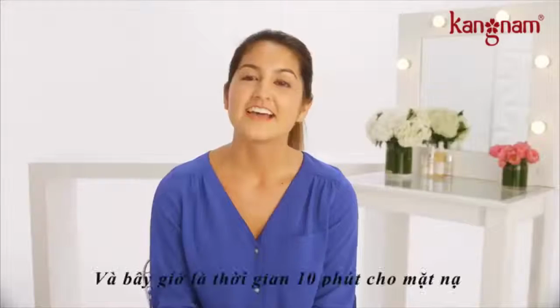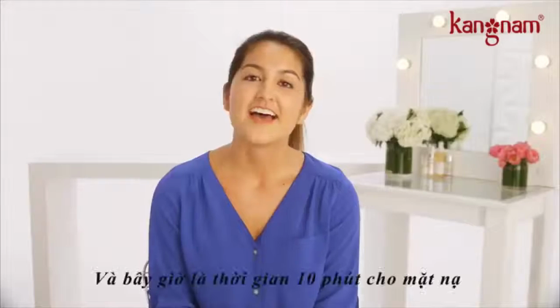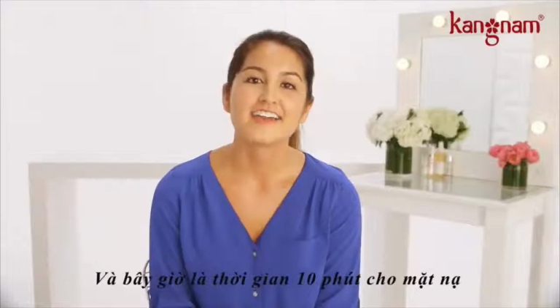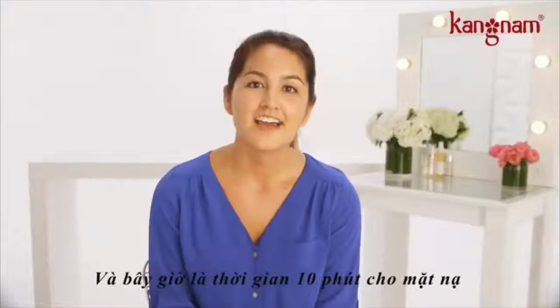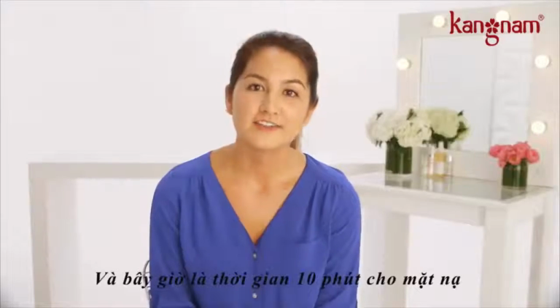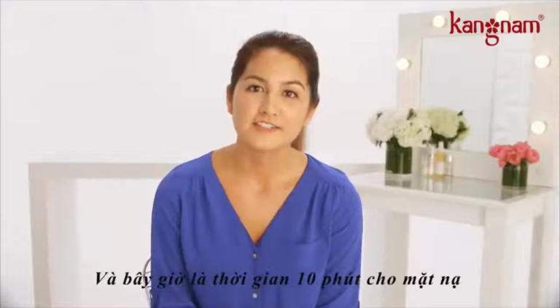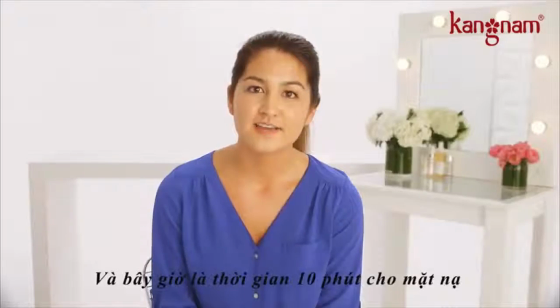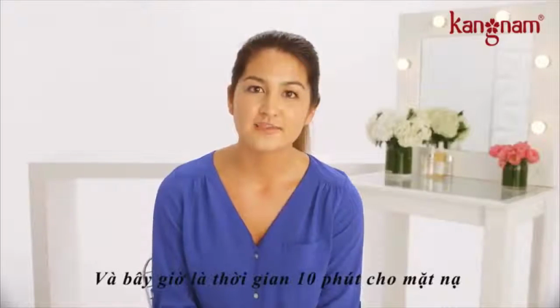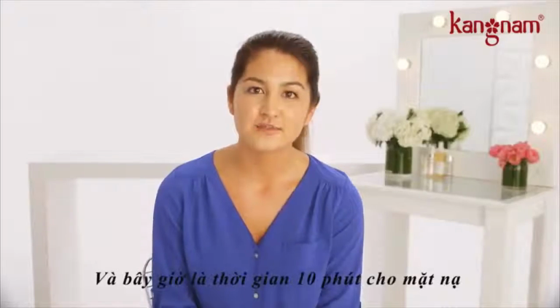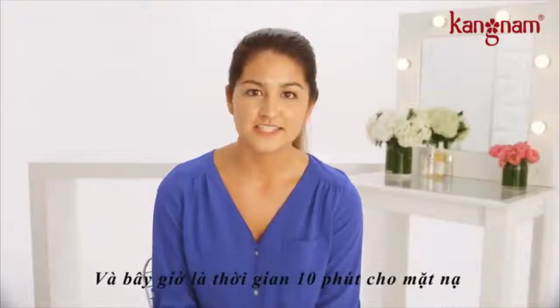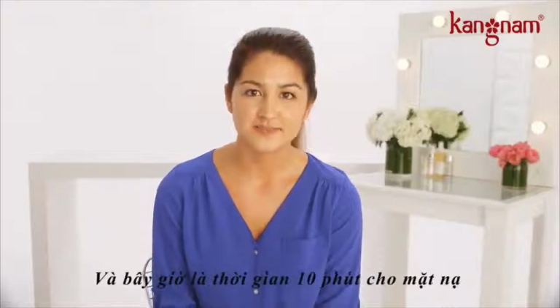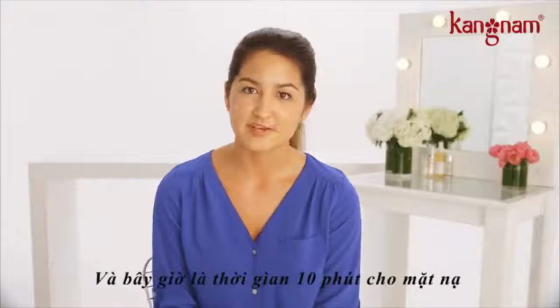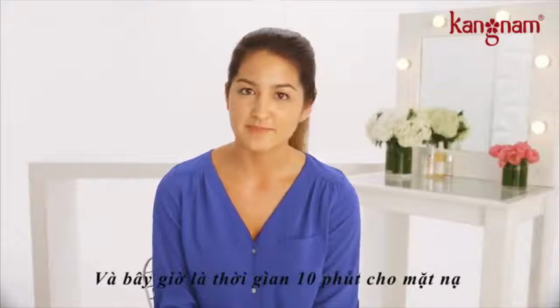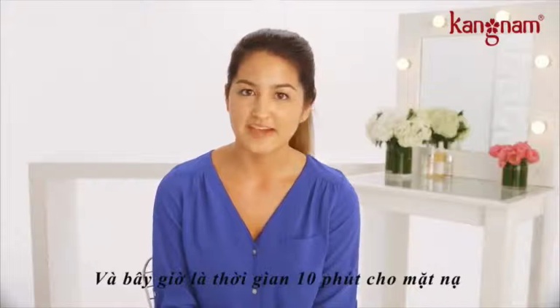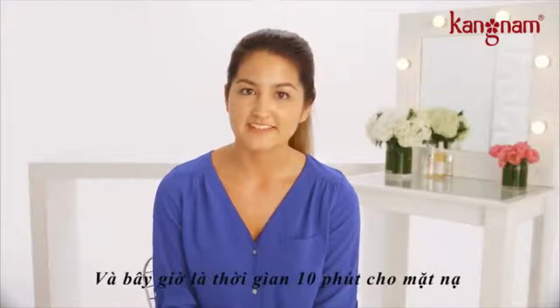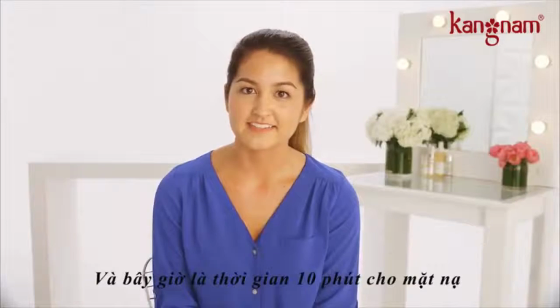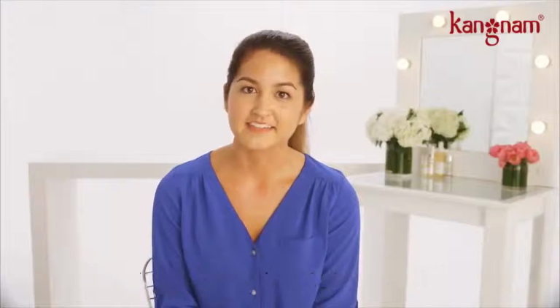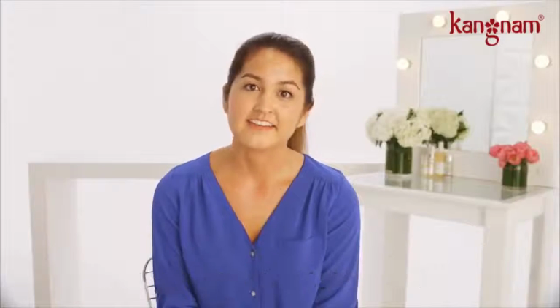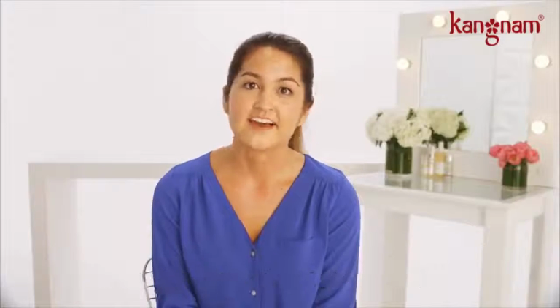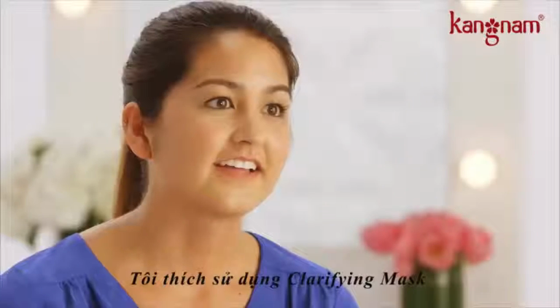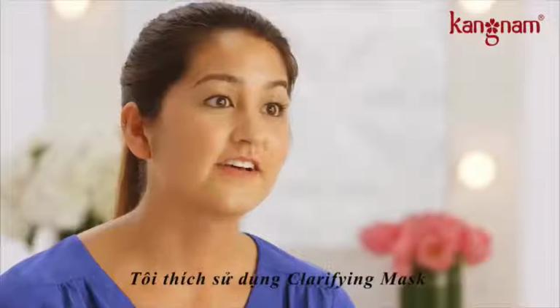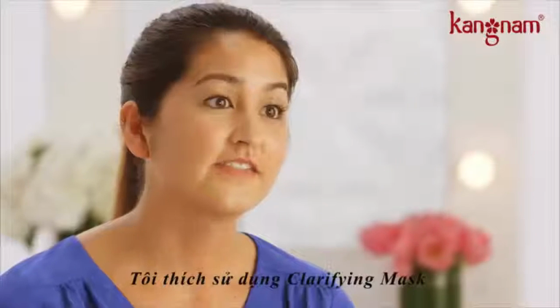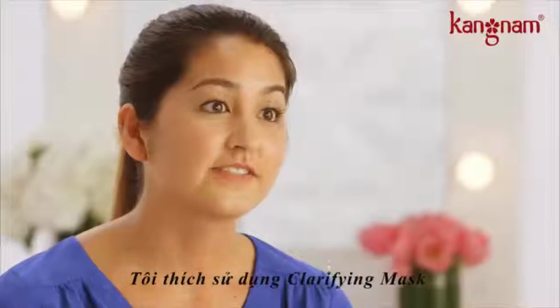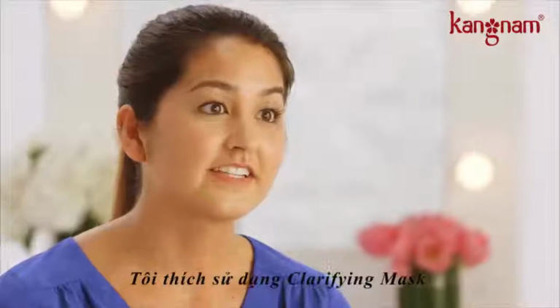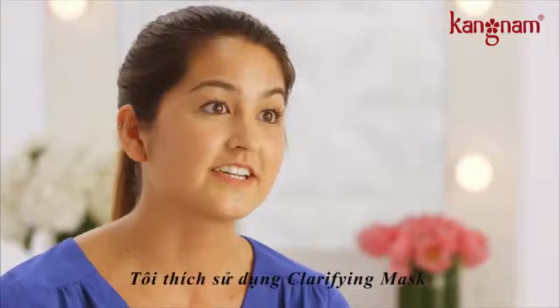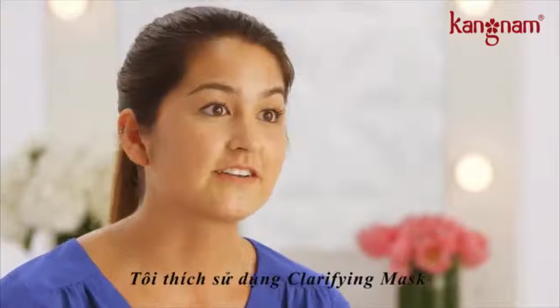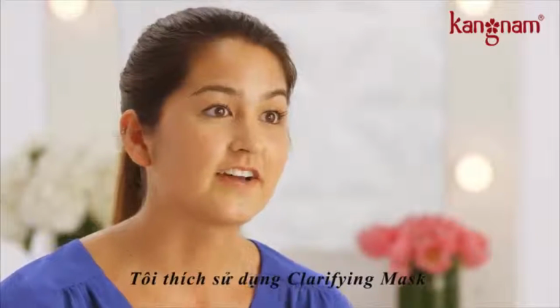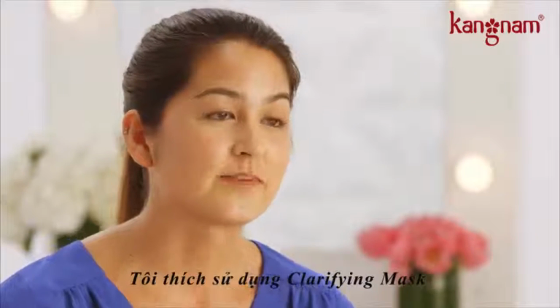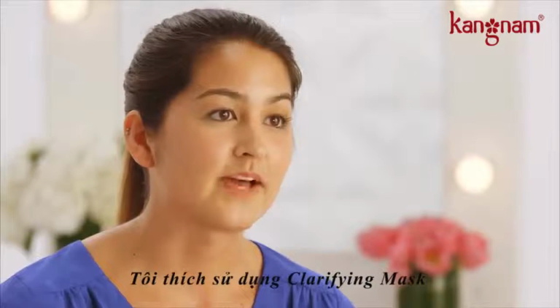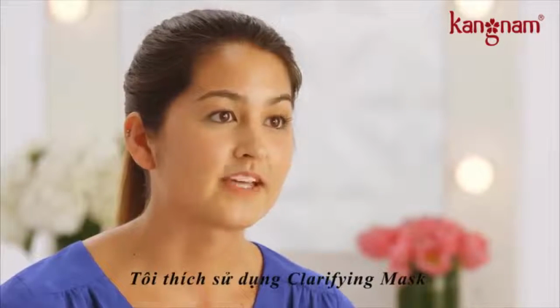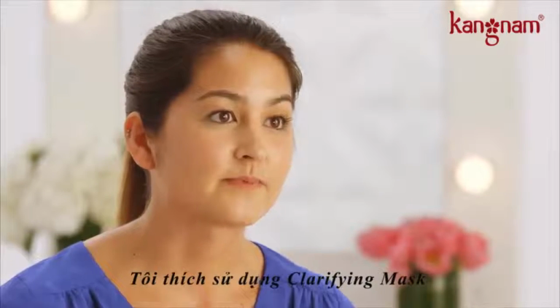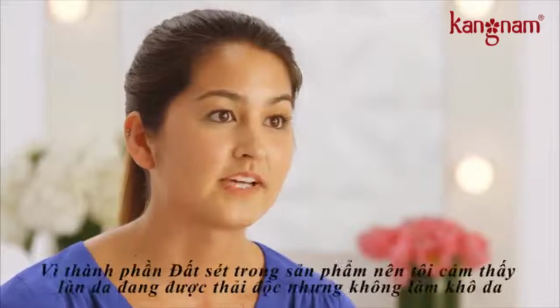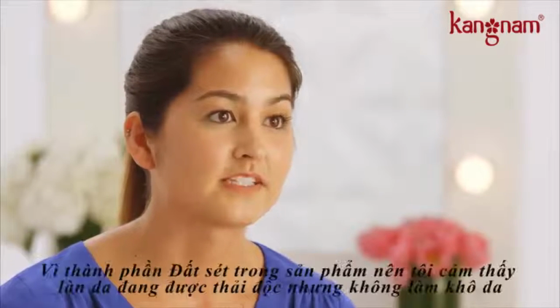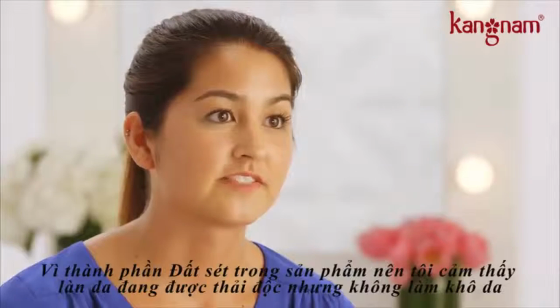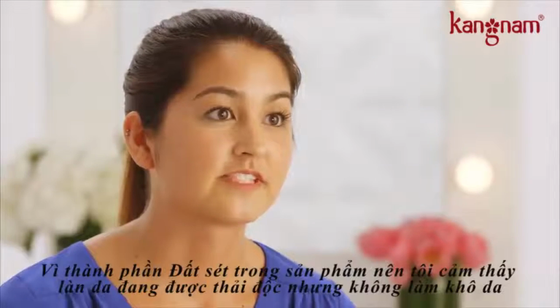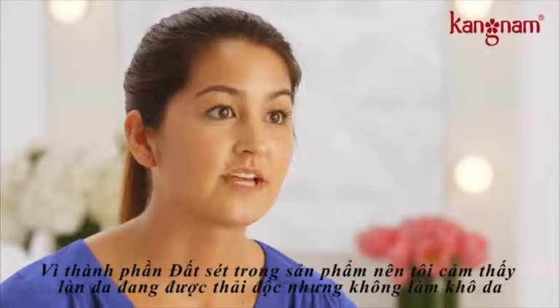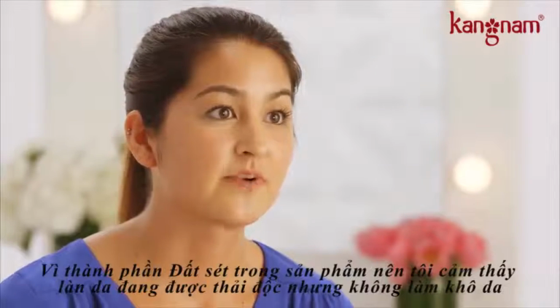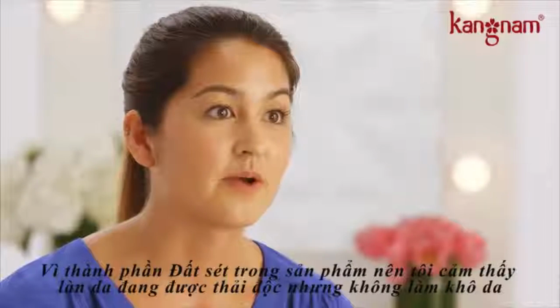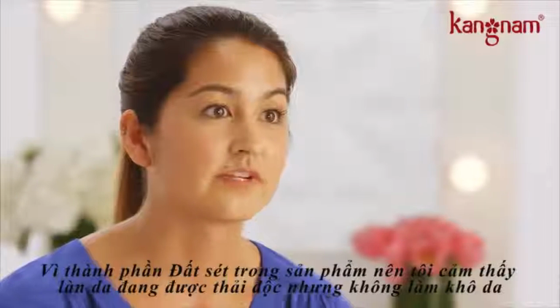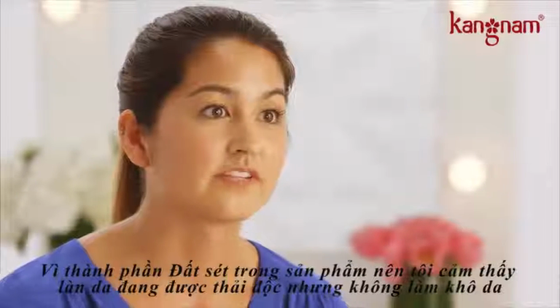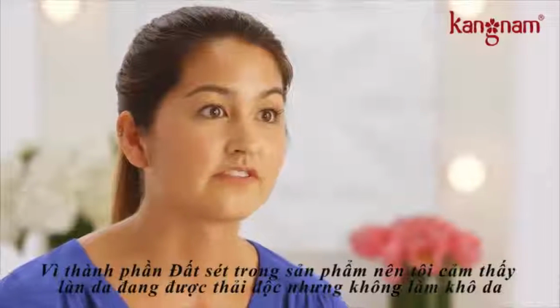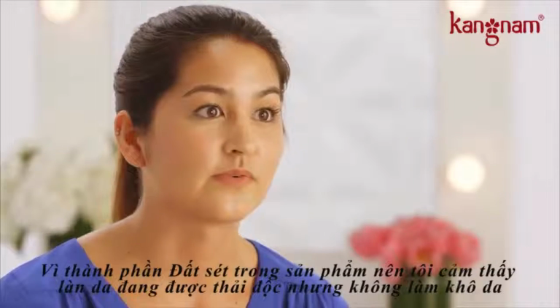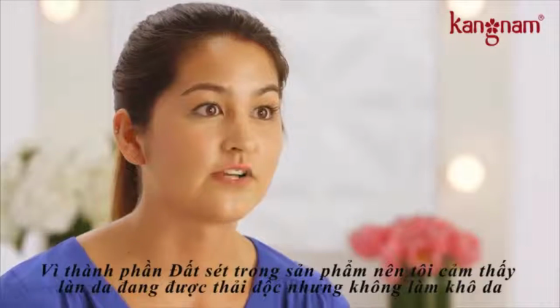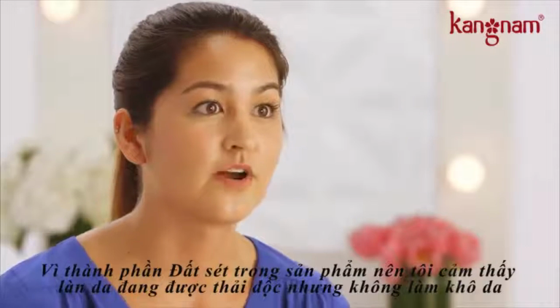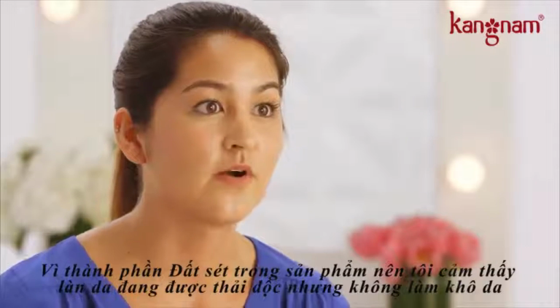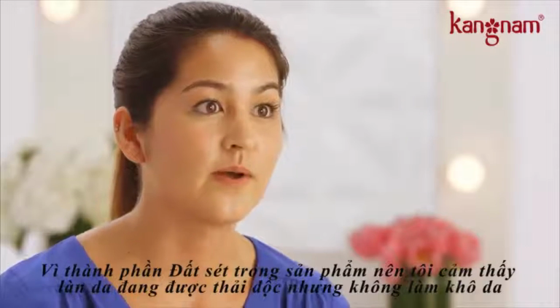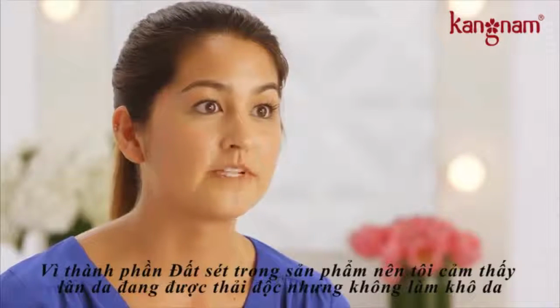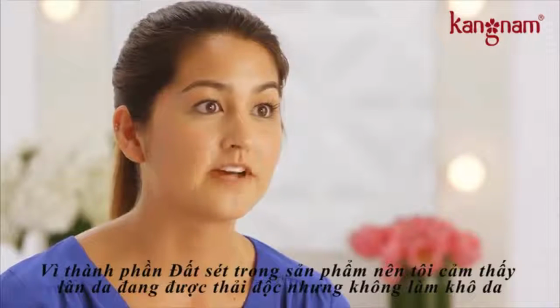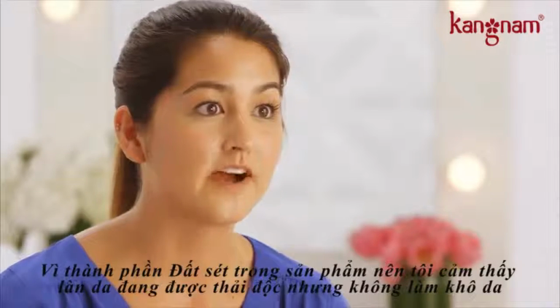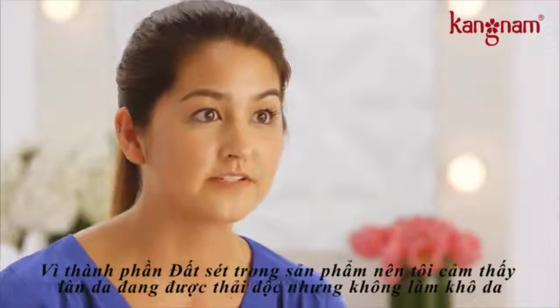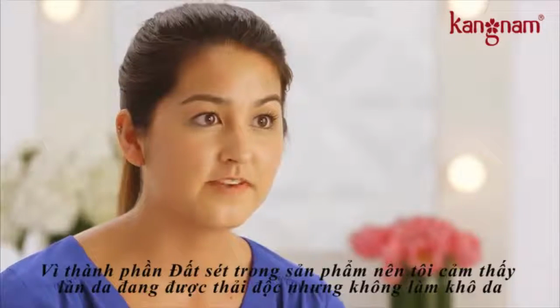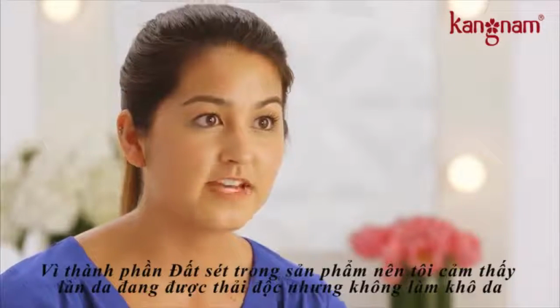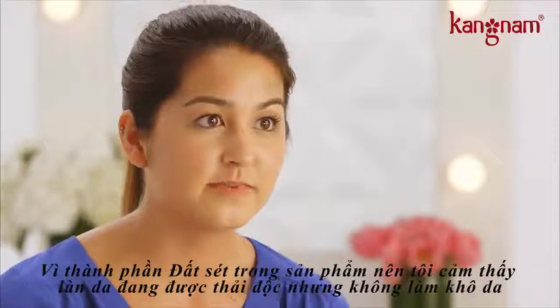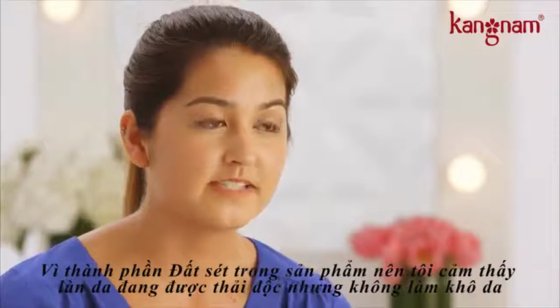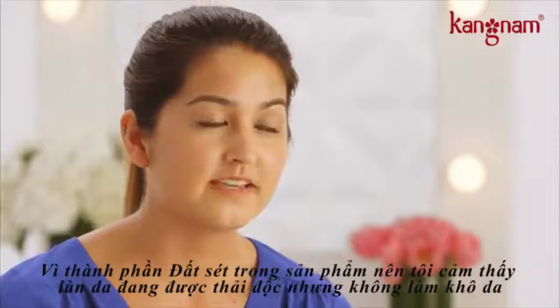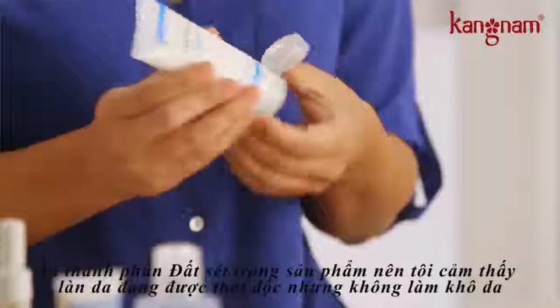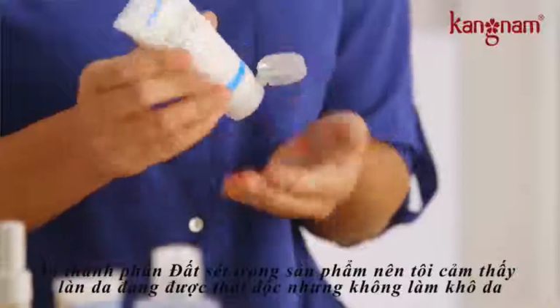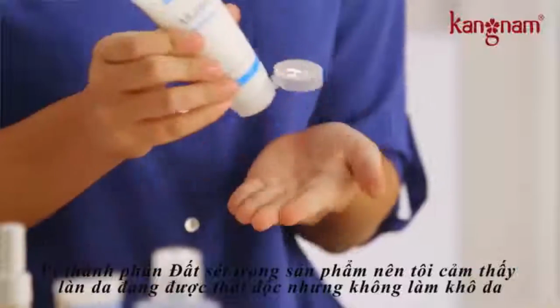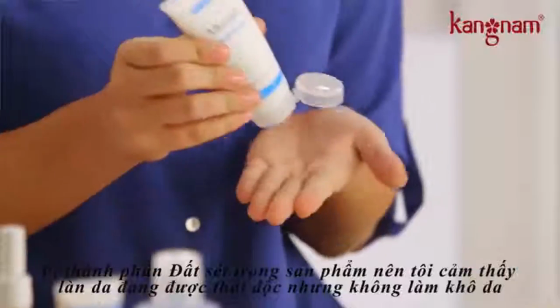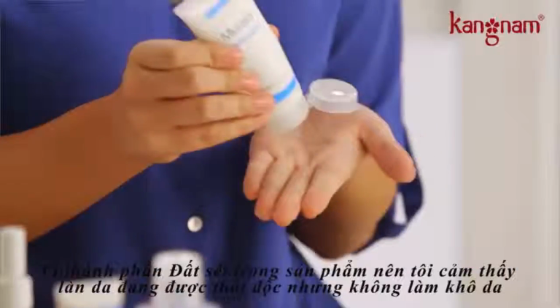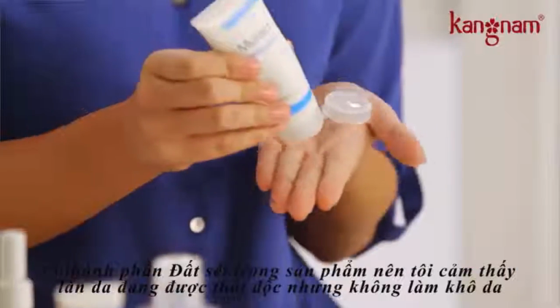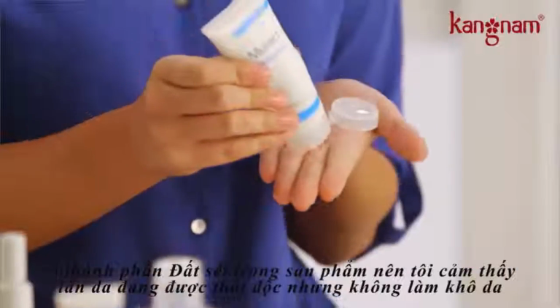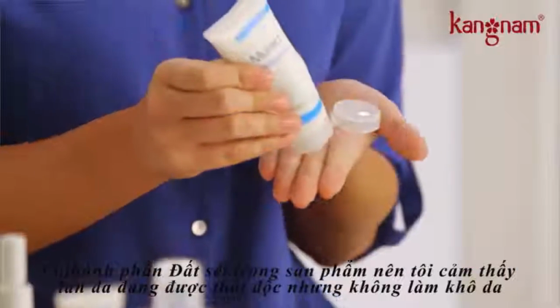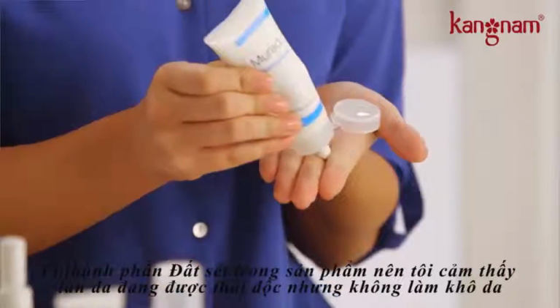And now it's time for my 10-minute mask. I love using clarifying mask because of its clay properties, so I know I'm detoxifying my skin but I'm not over drying.